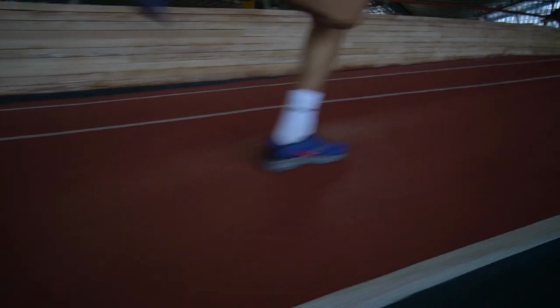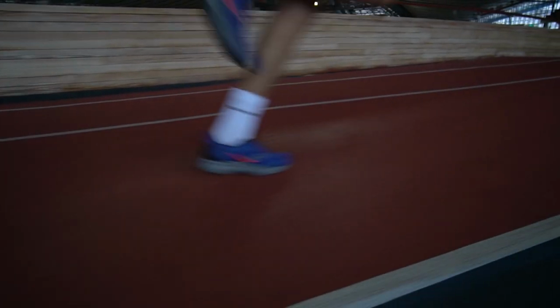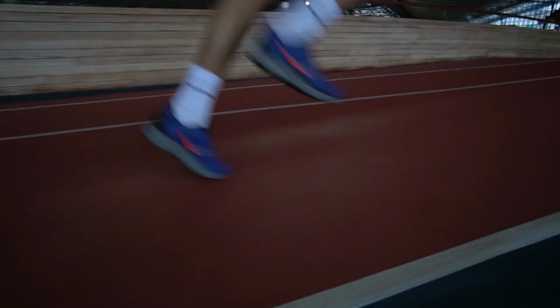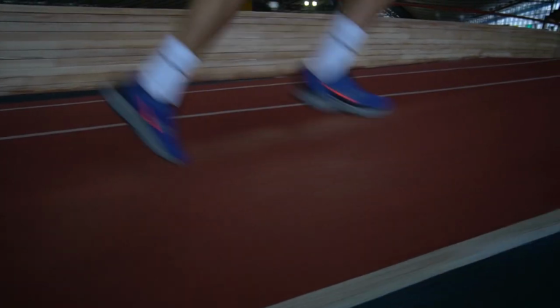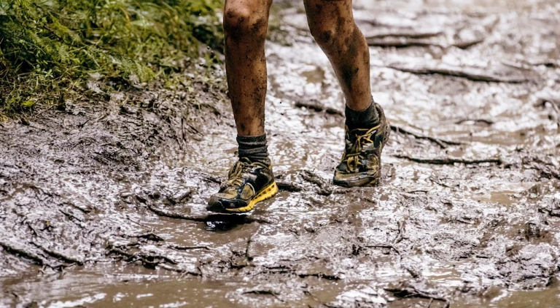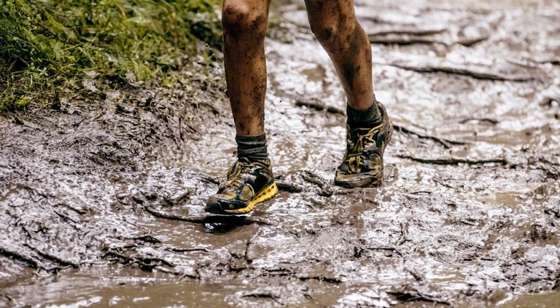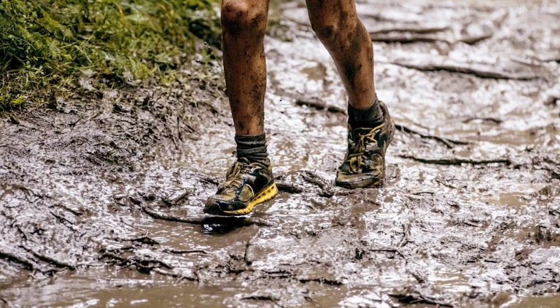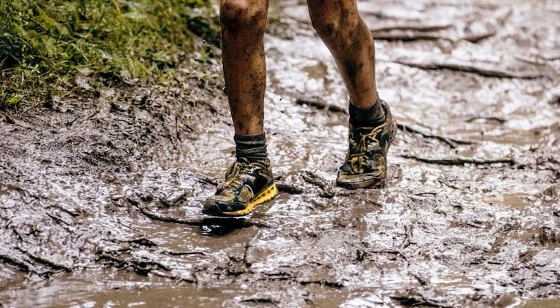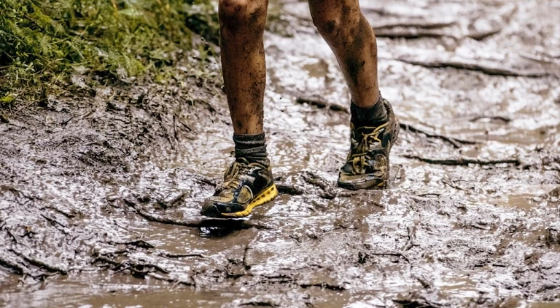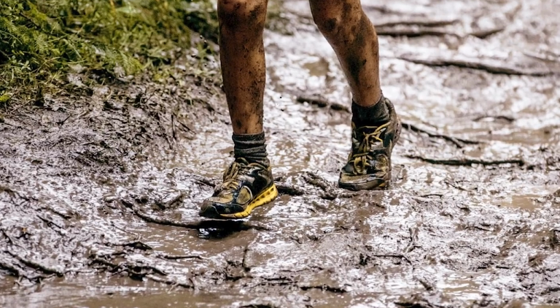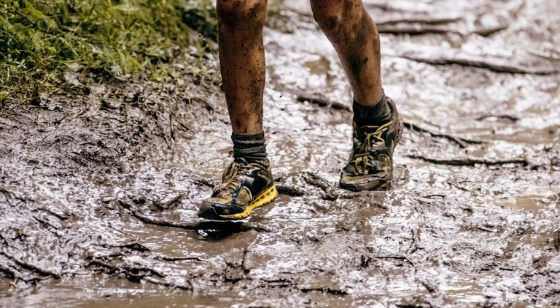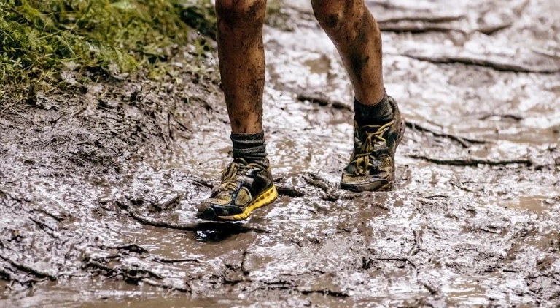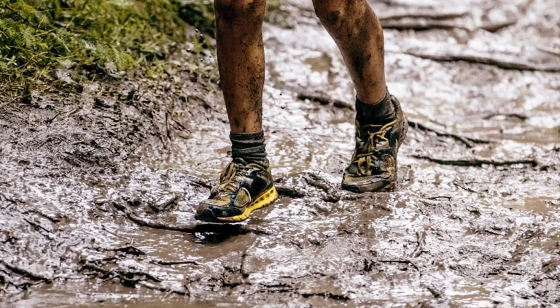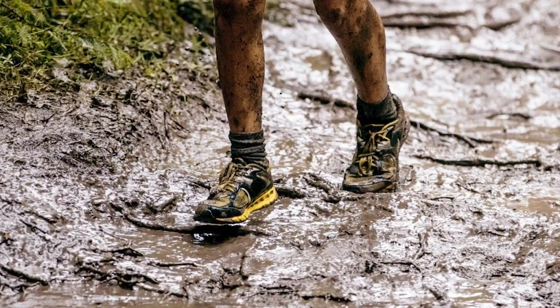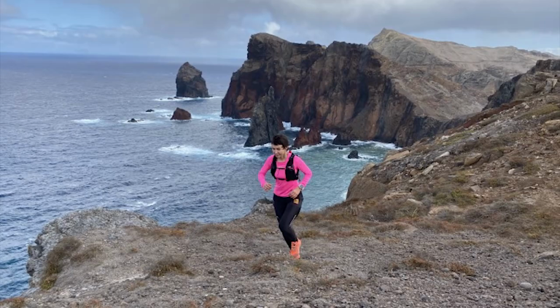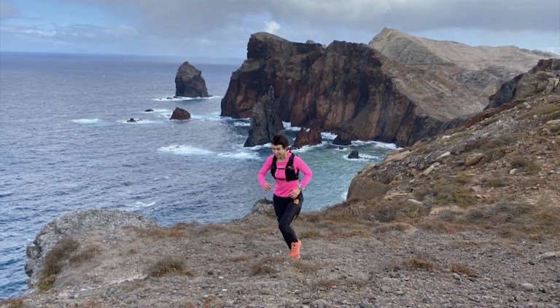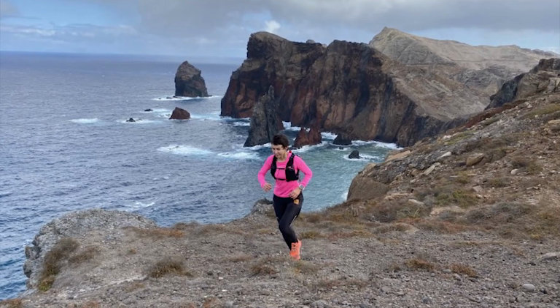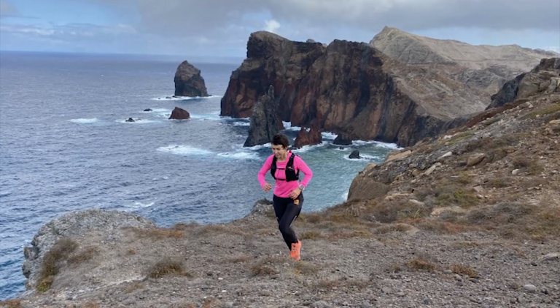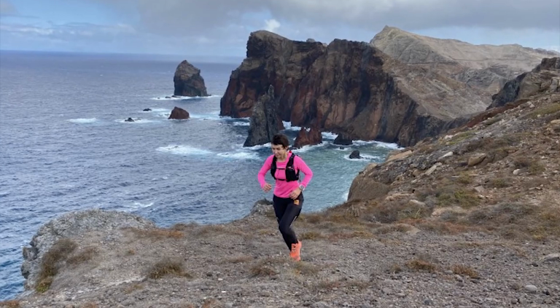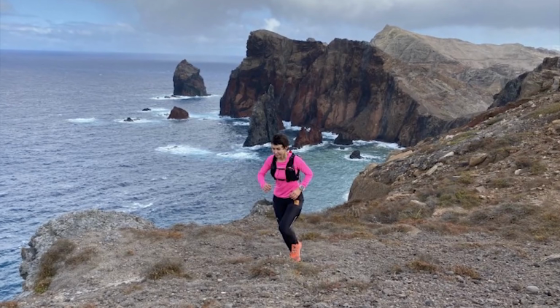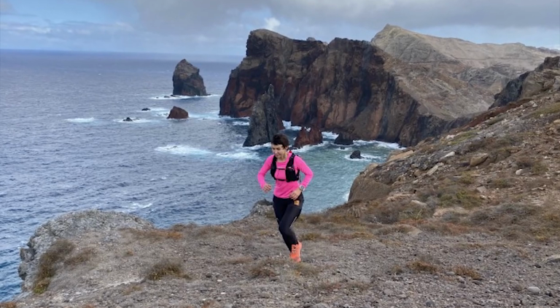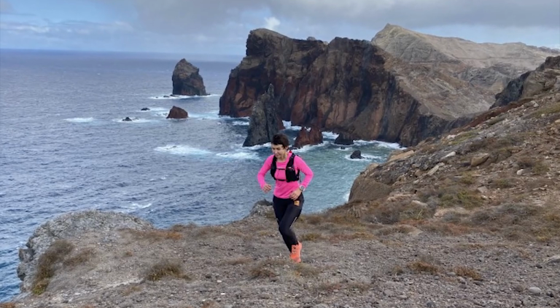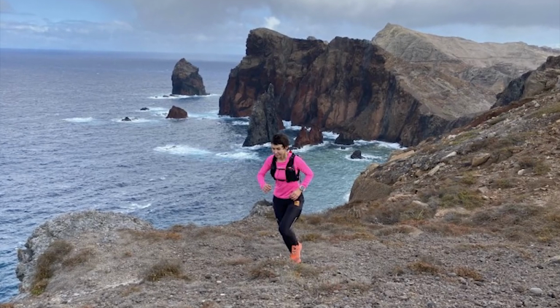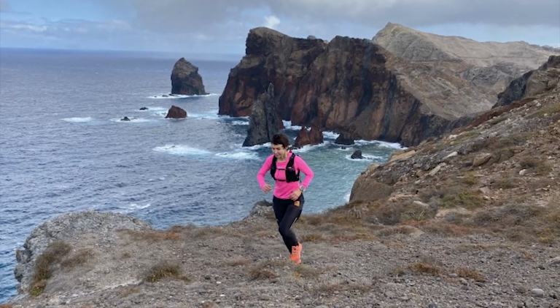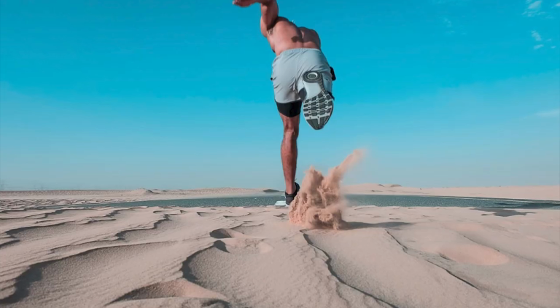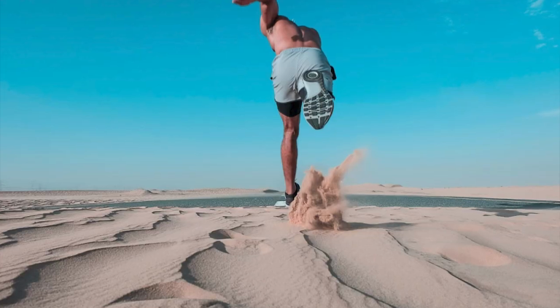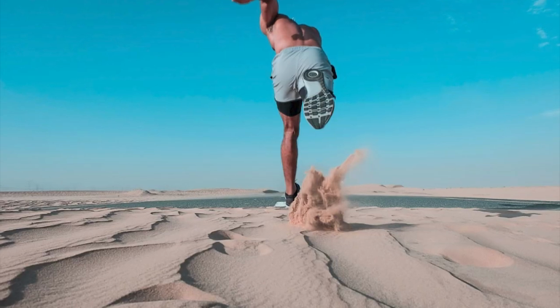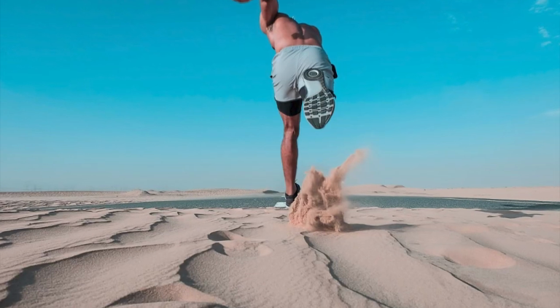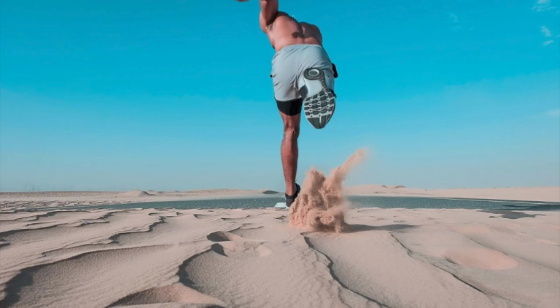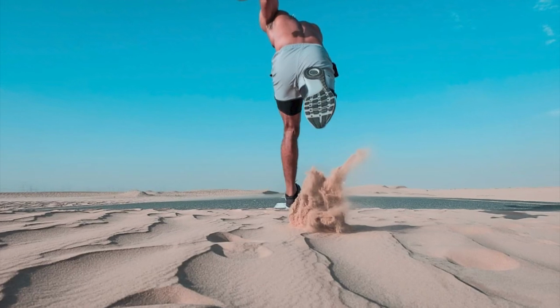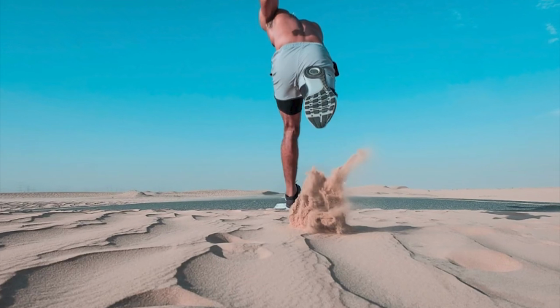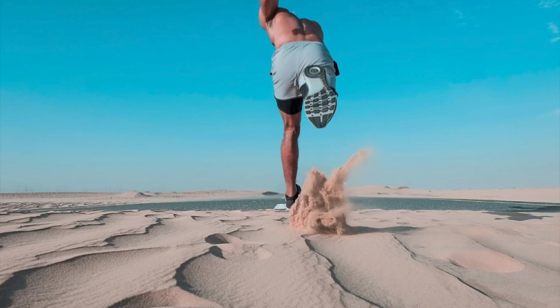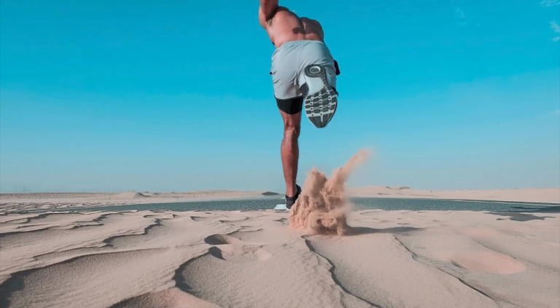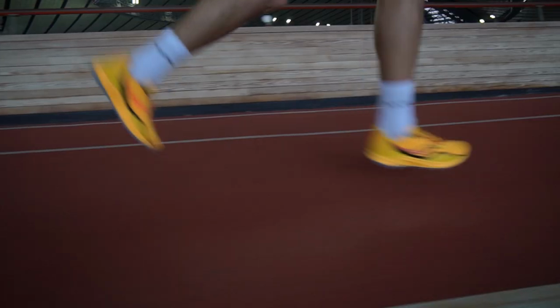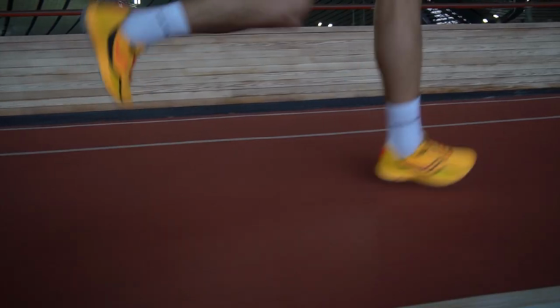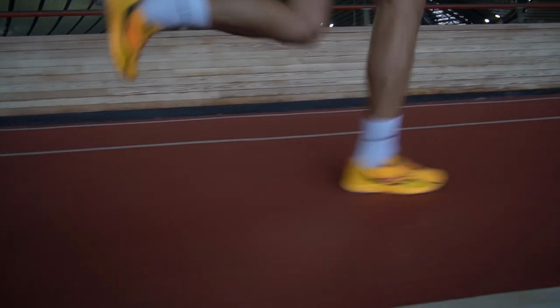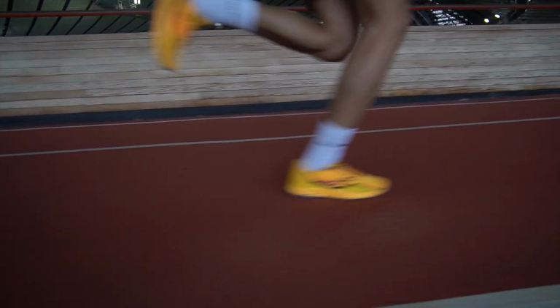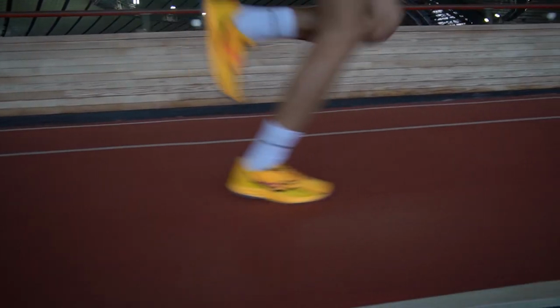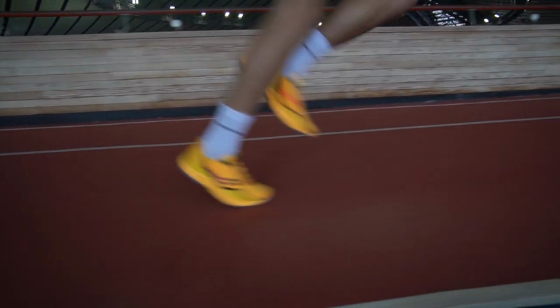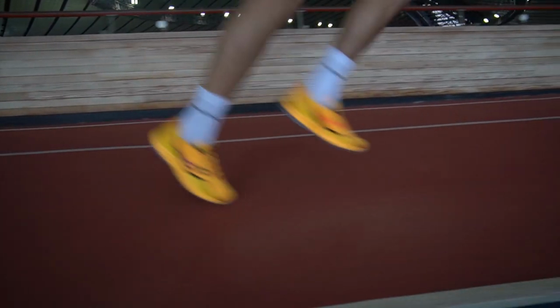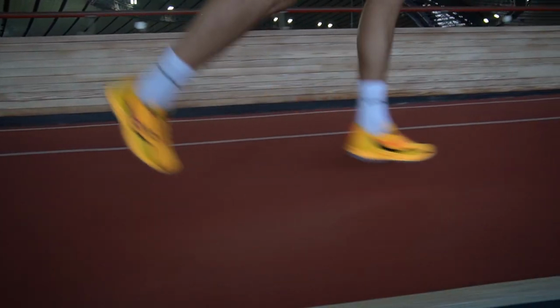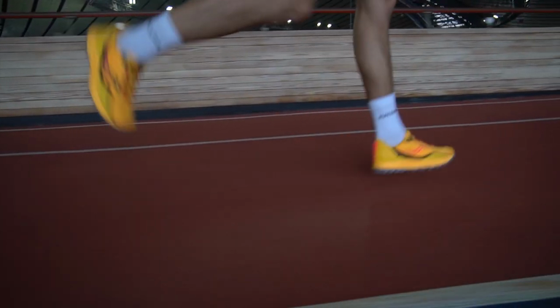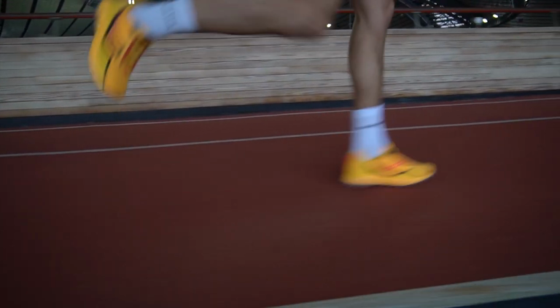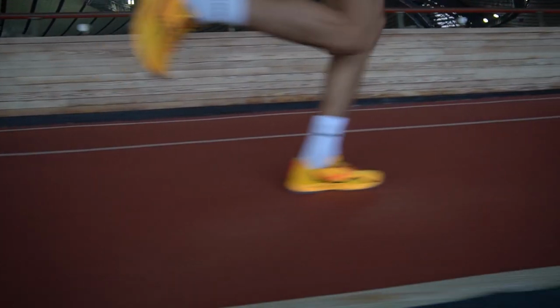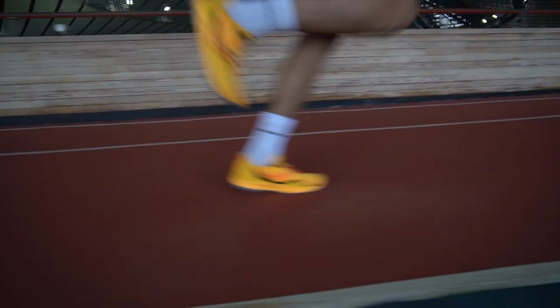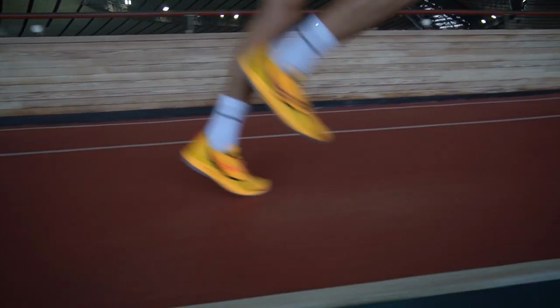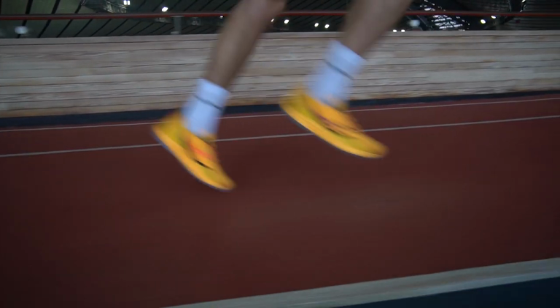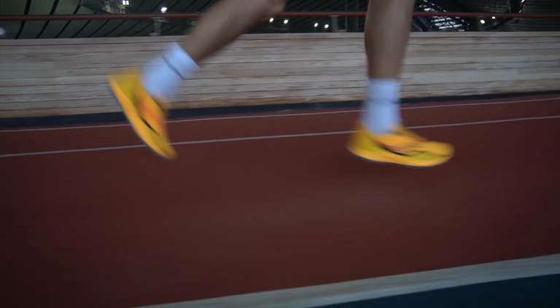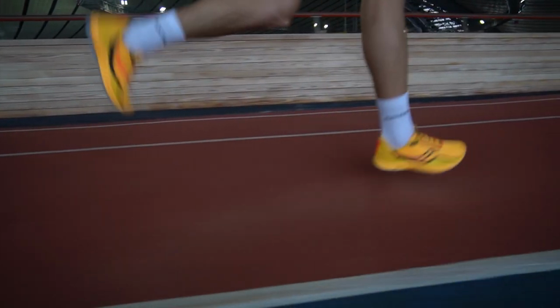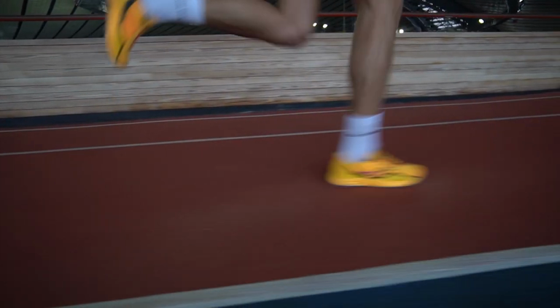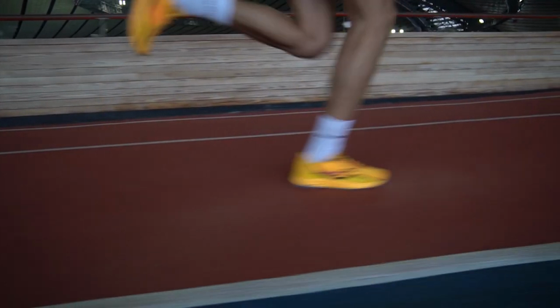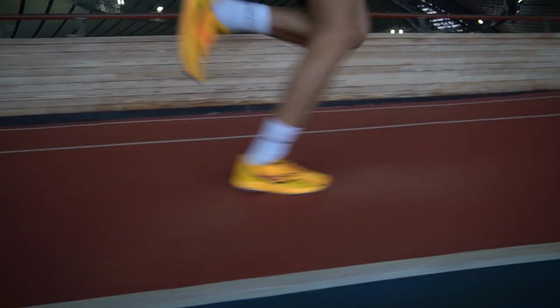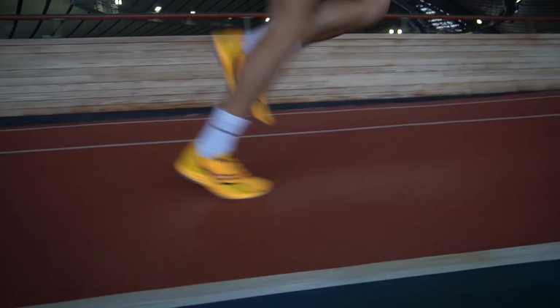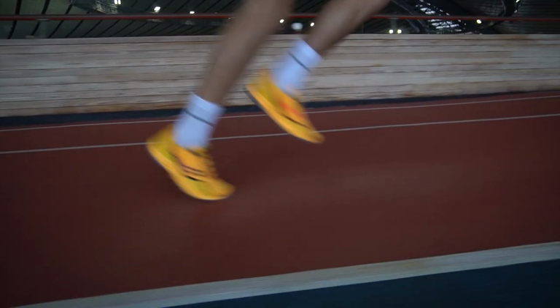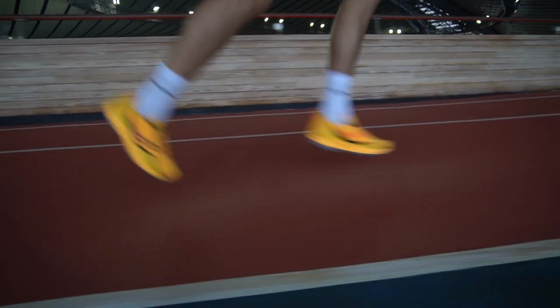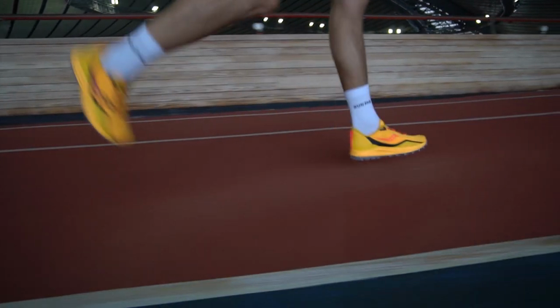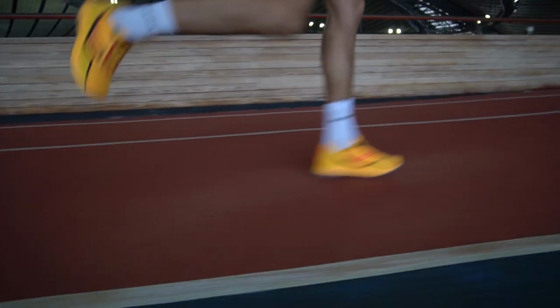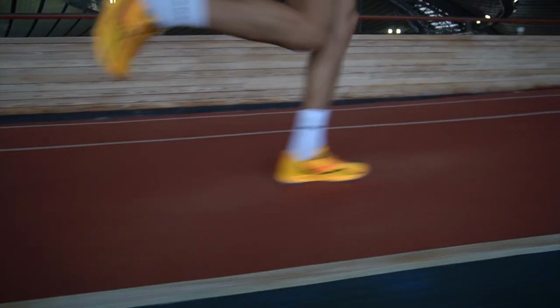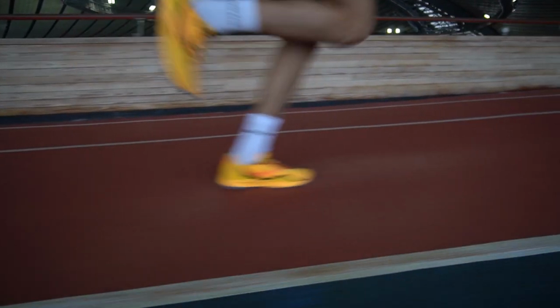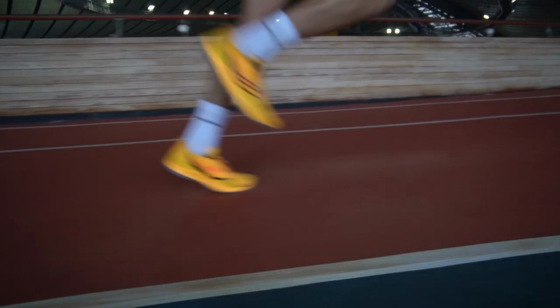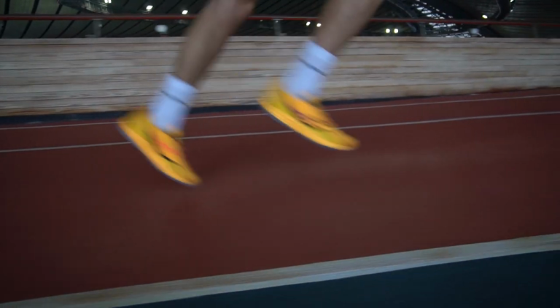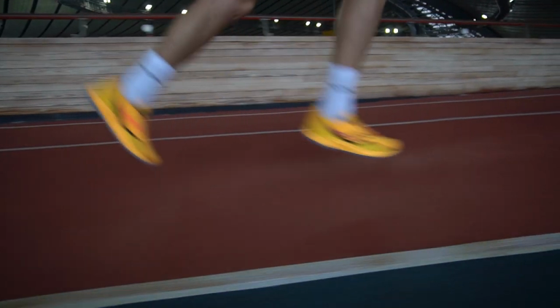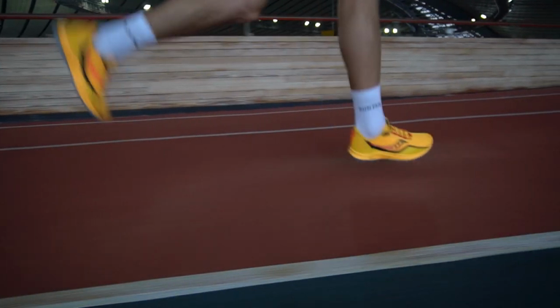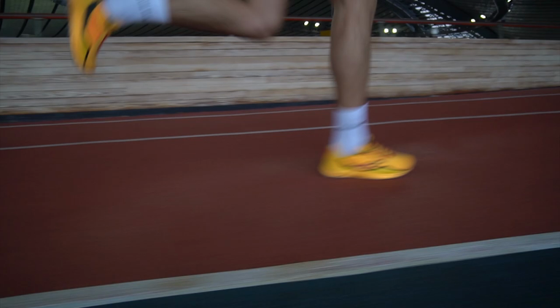But today we are talking about trail running. And trail is dirt, rocks, and sand. Each trail is different and has its own specifics.